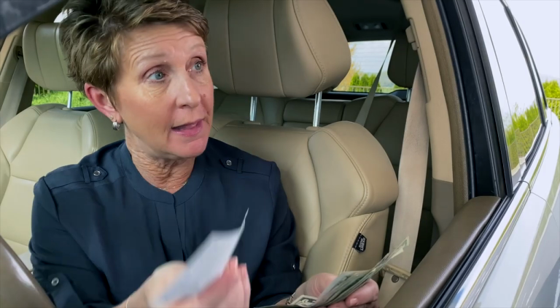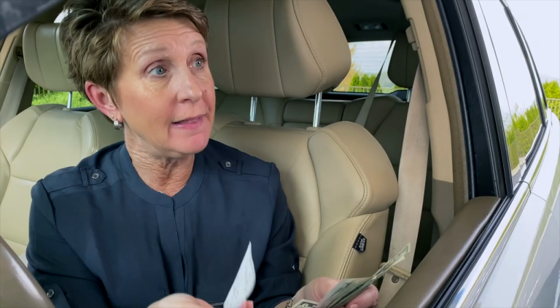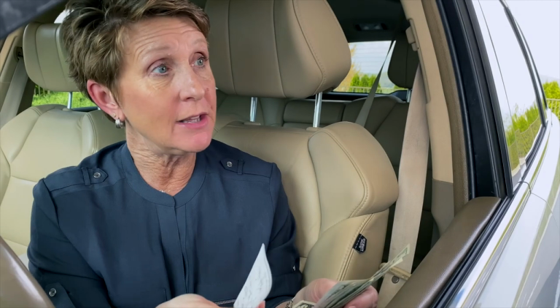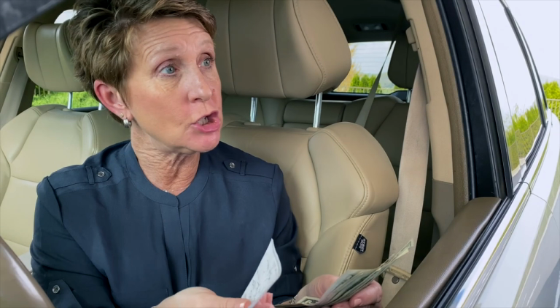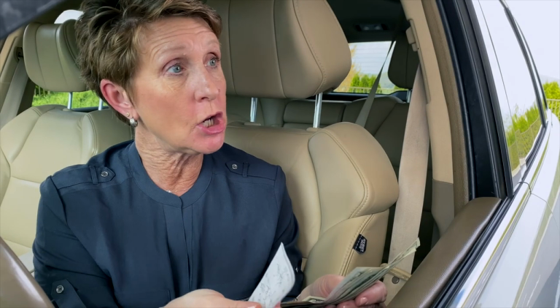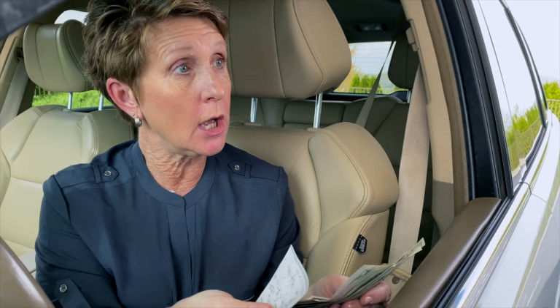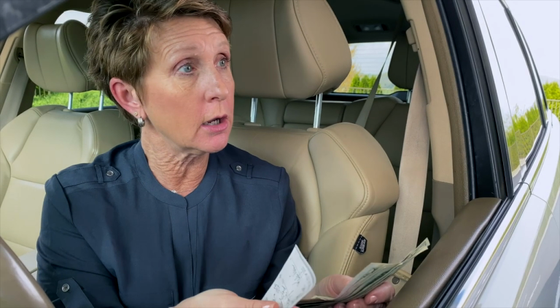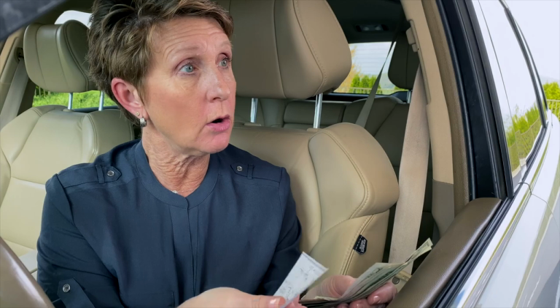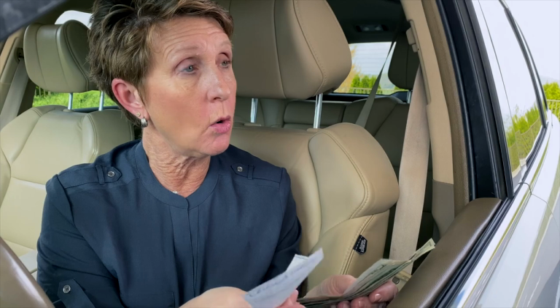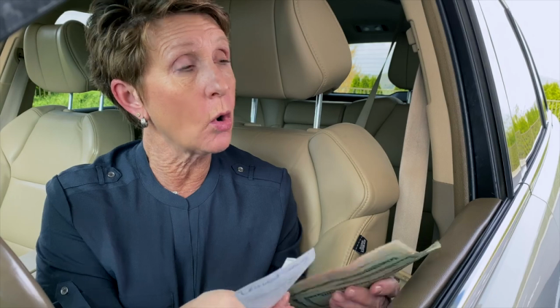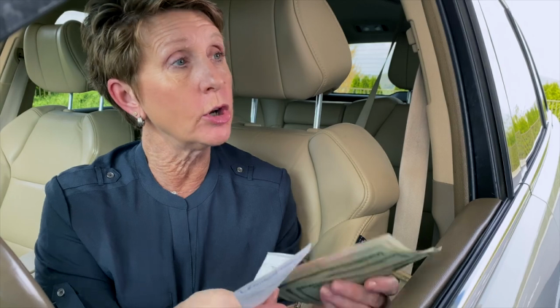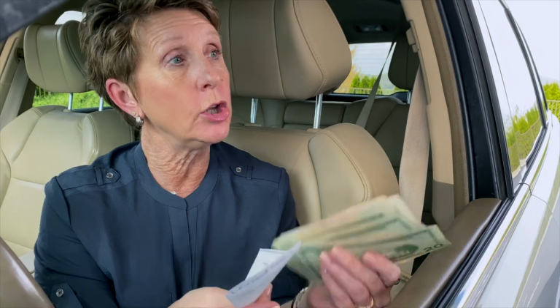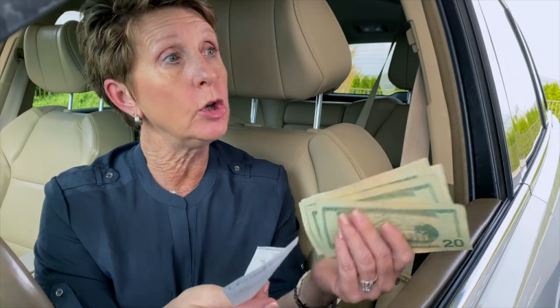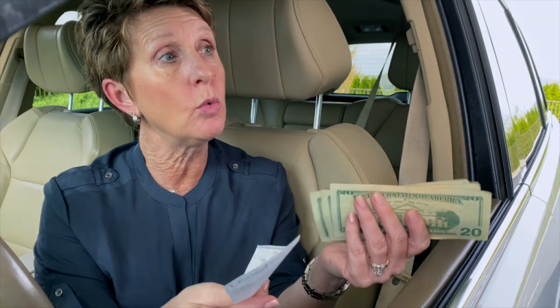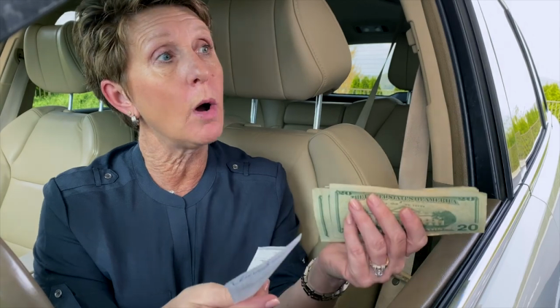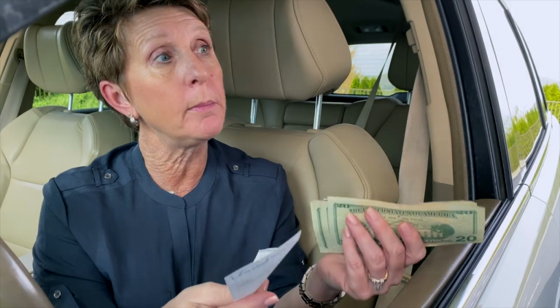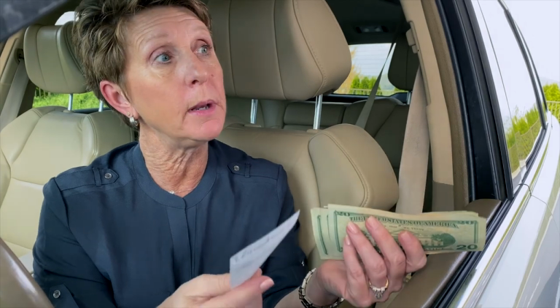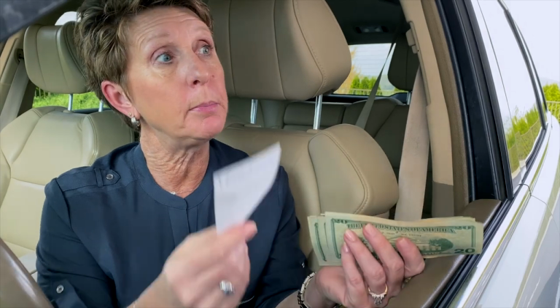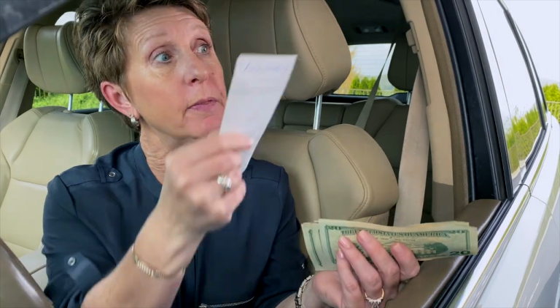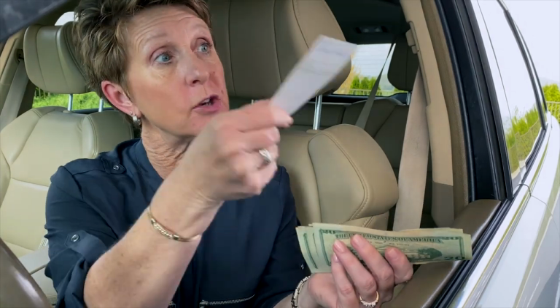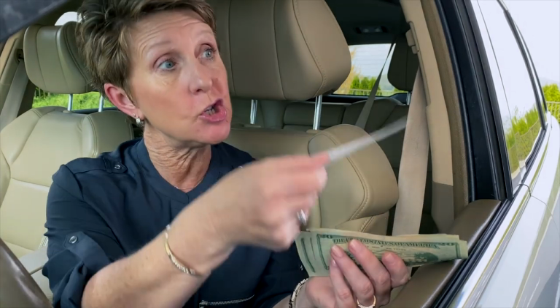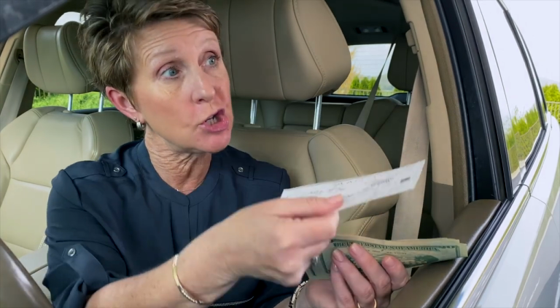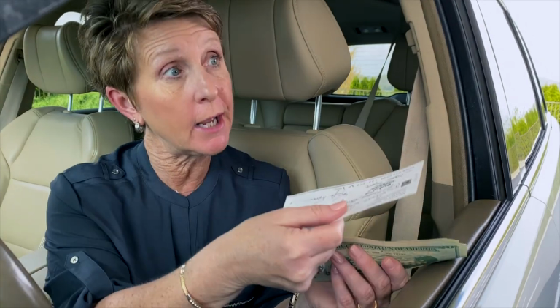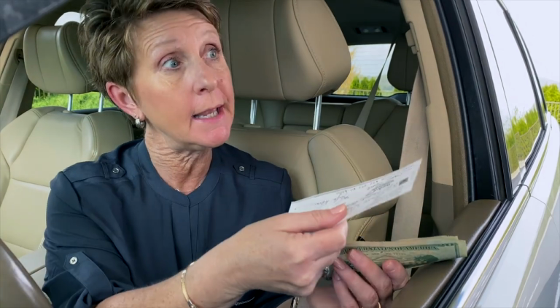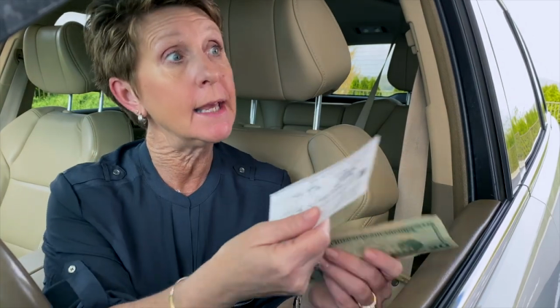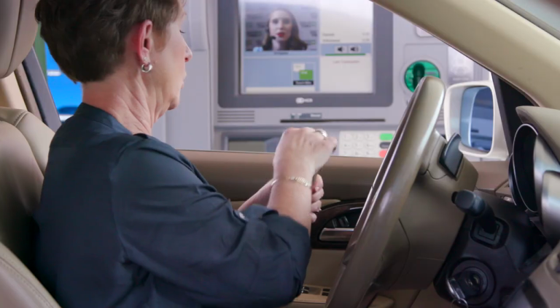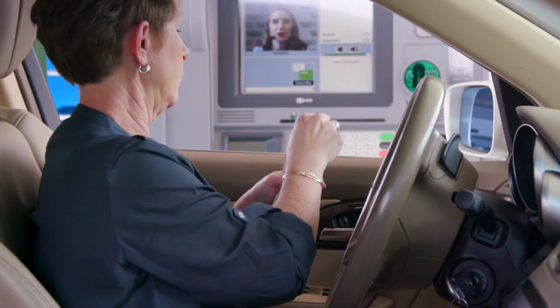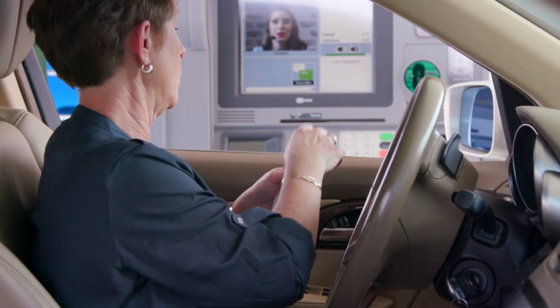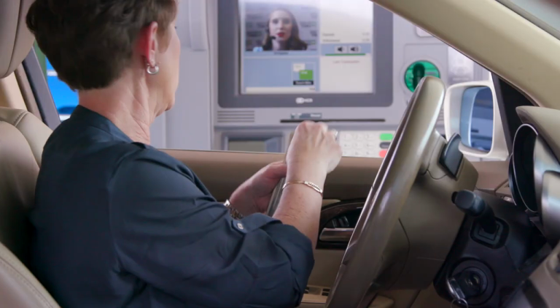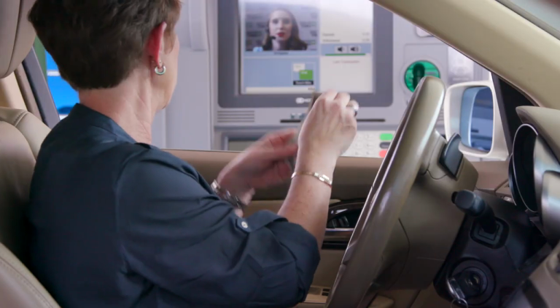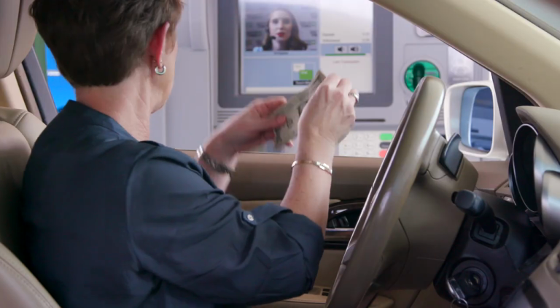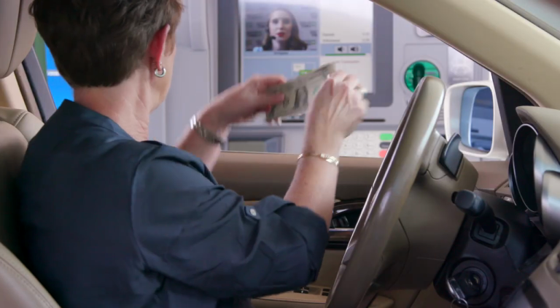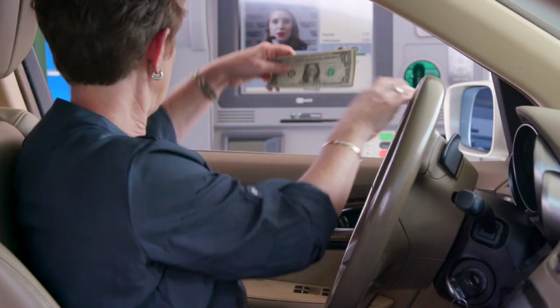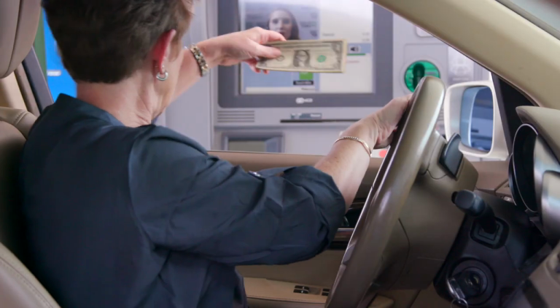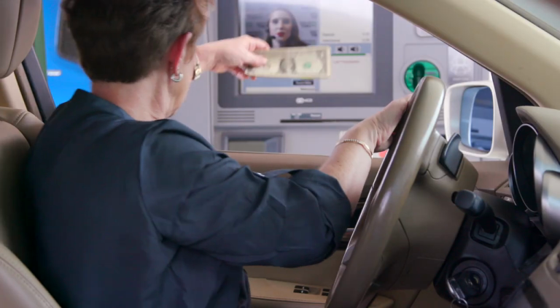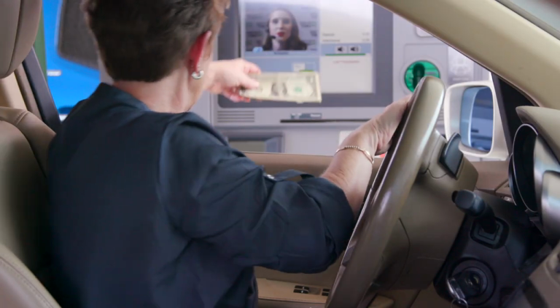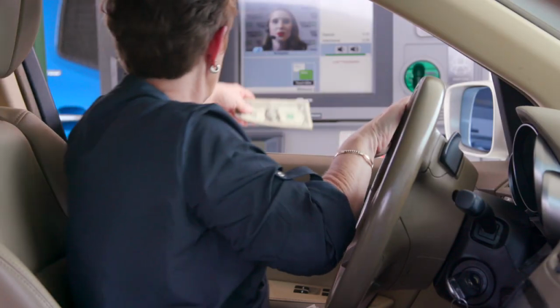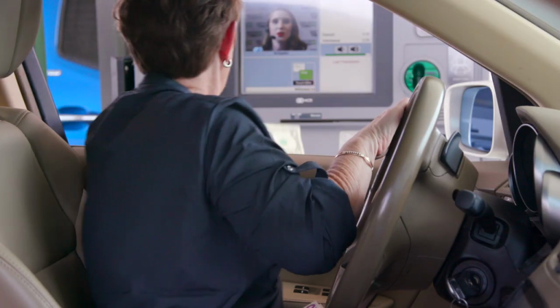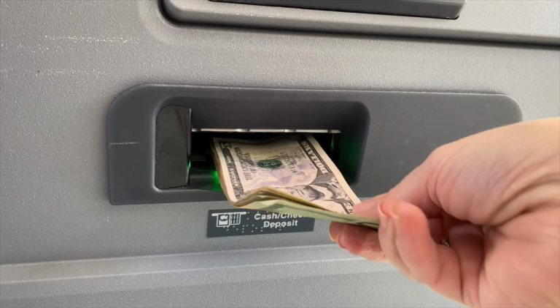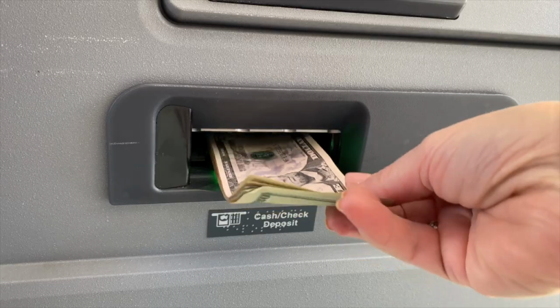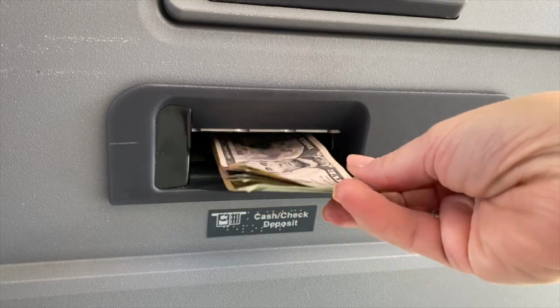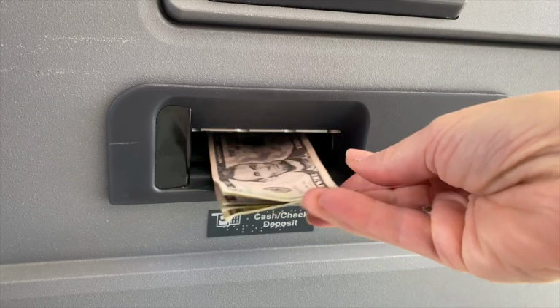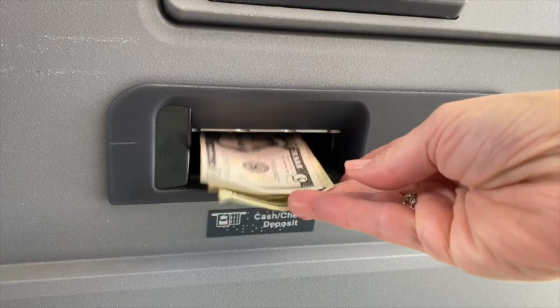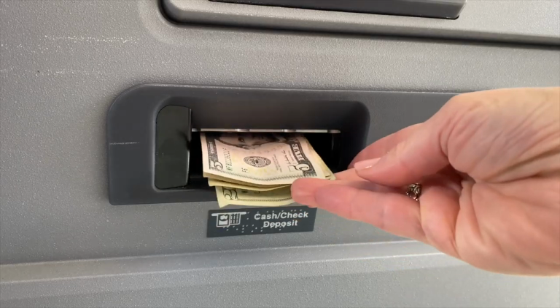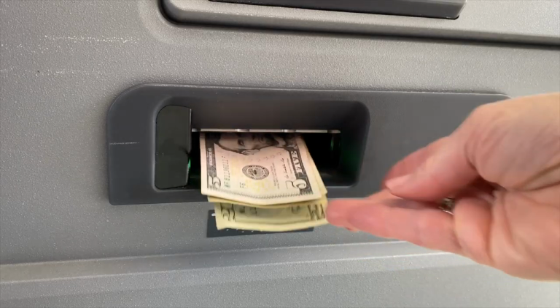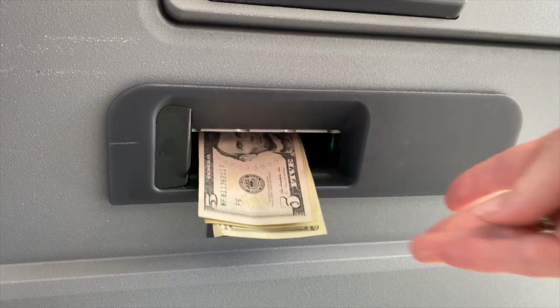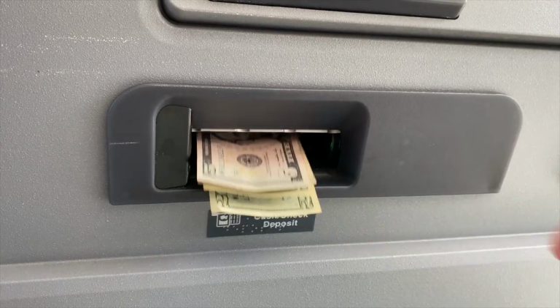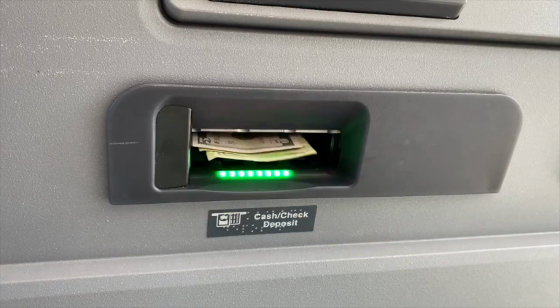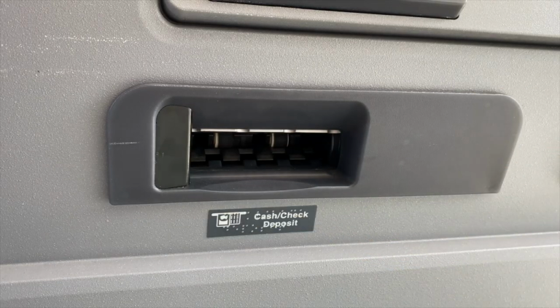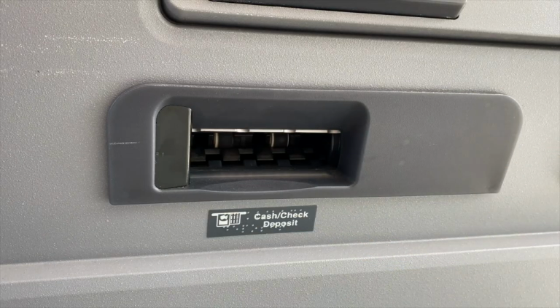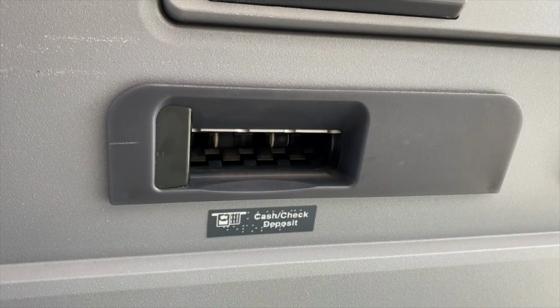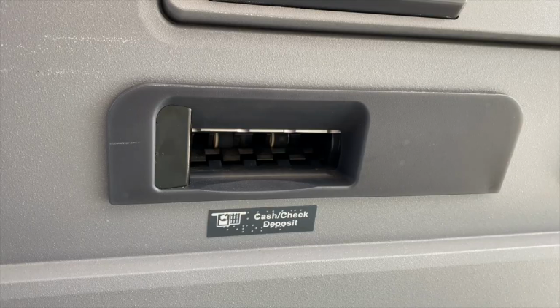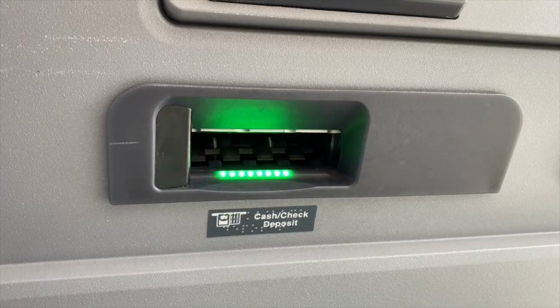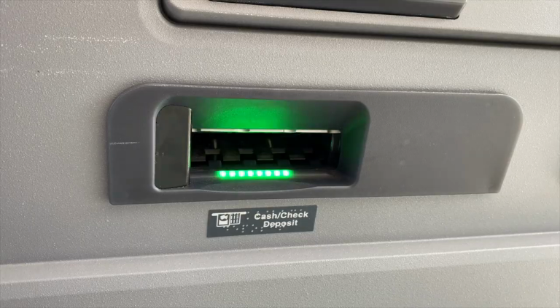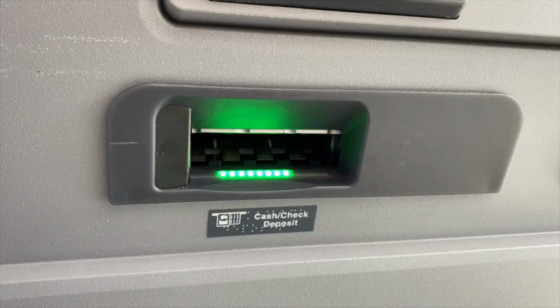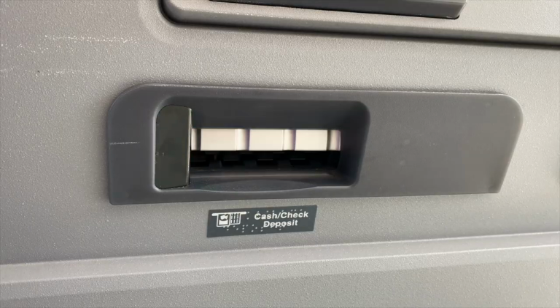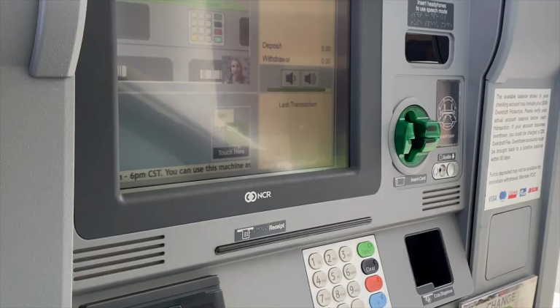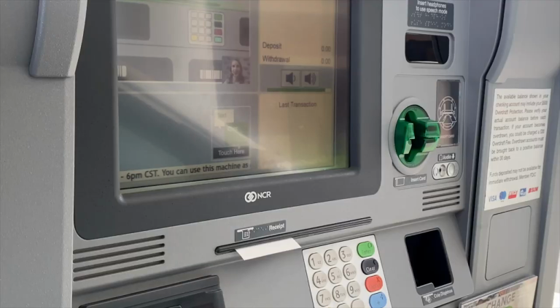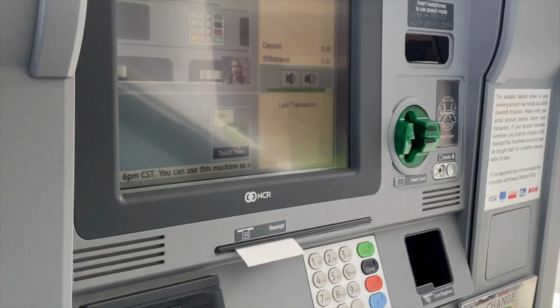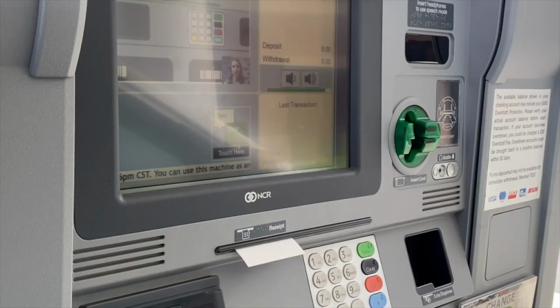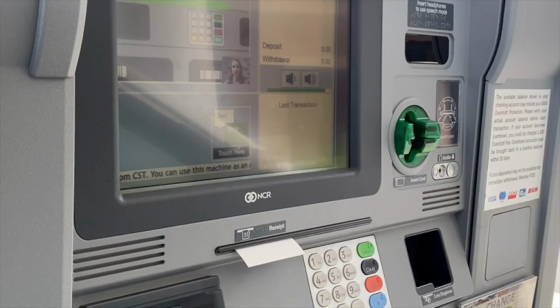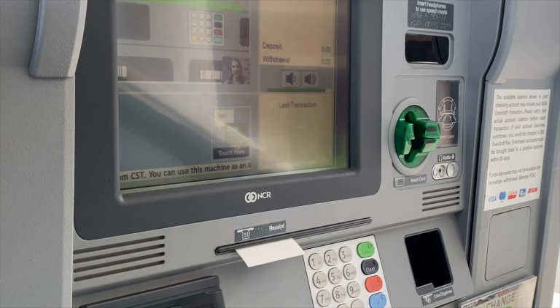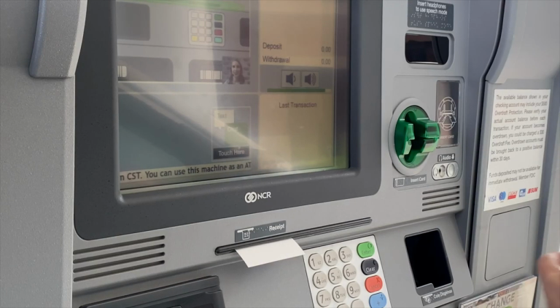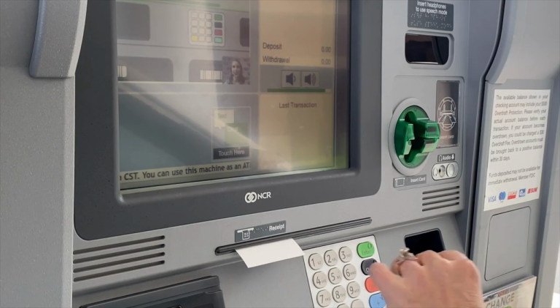Next, insert up to 30 checks or 30 bills at once into the cash and check compartment. Then collect your receipt.